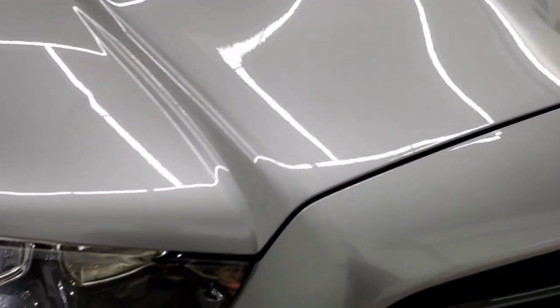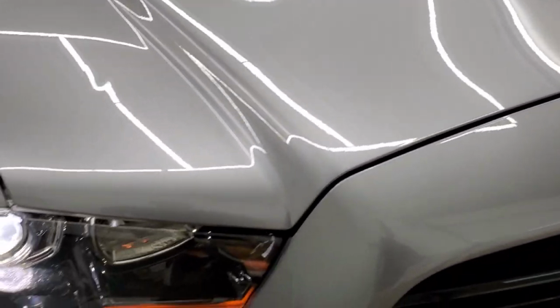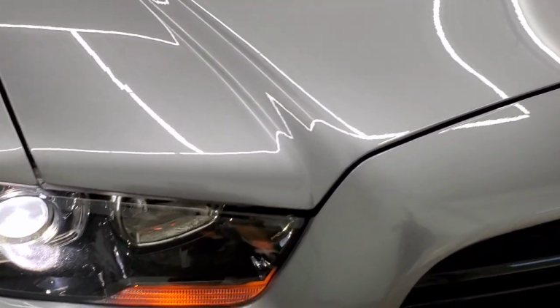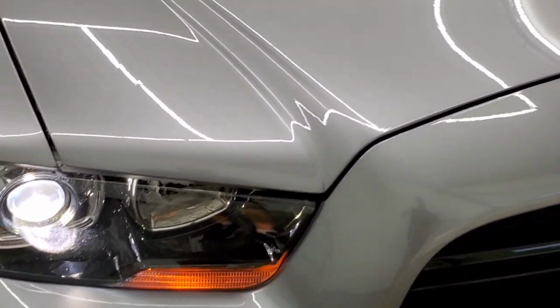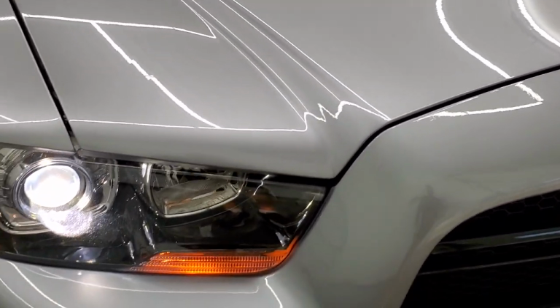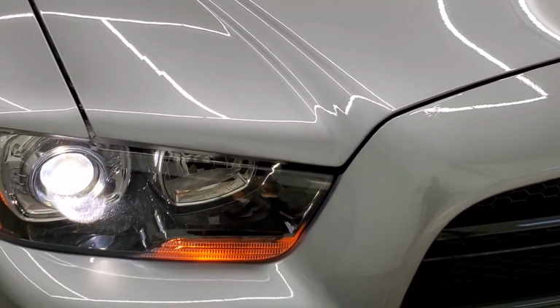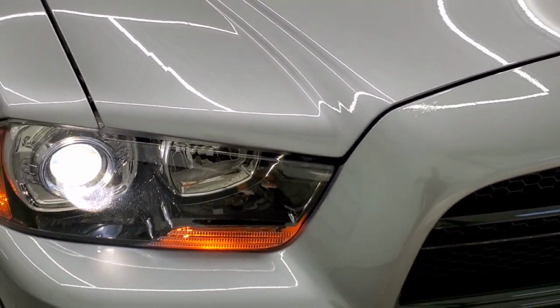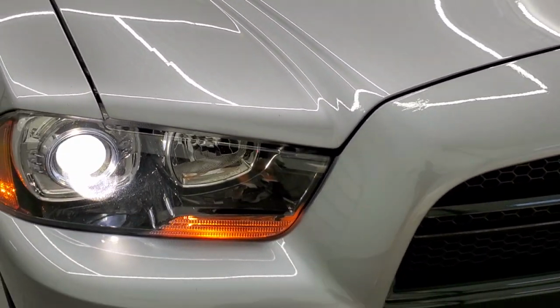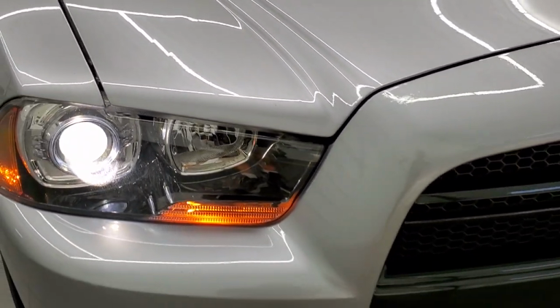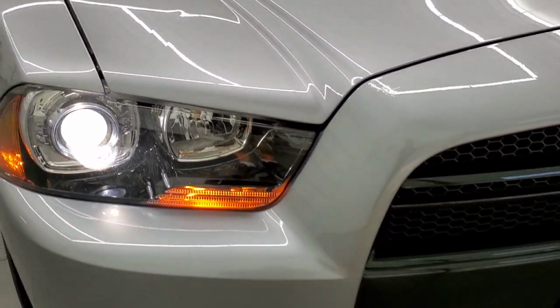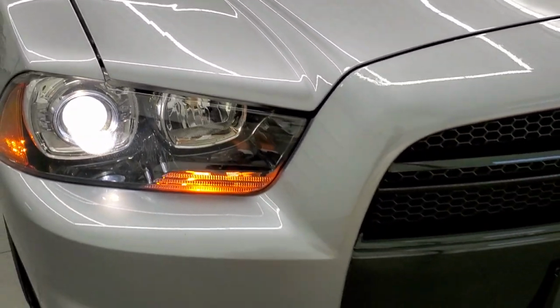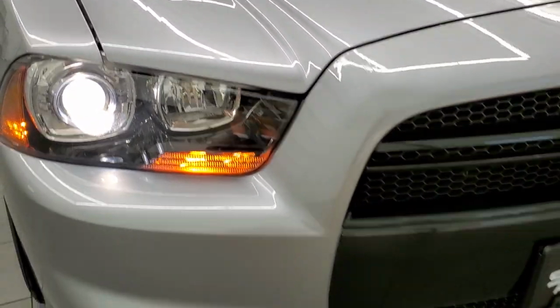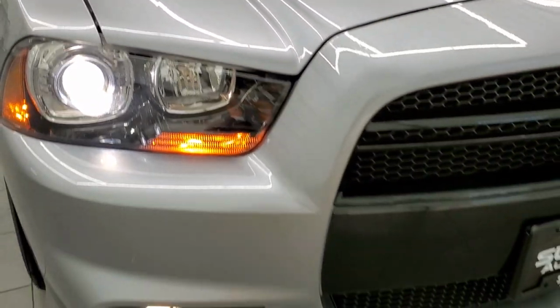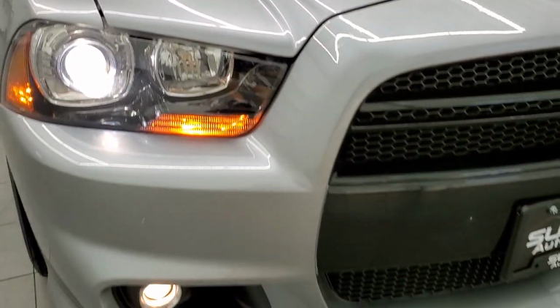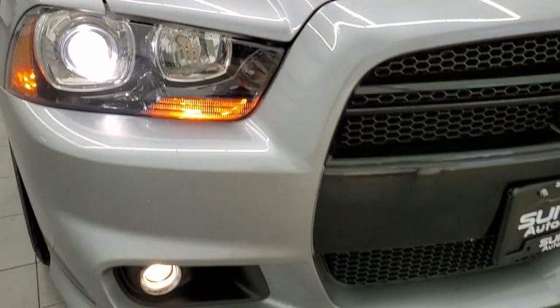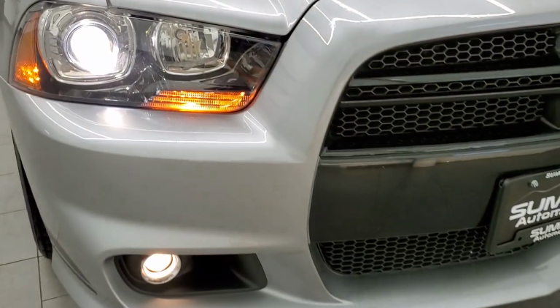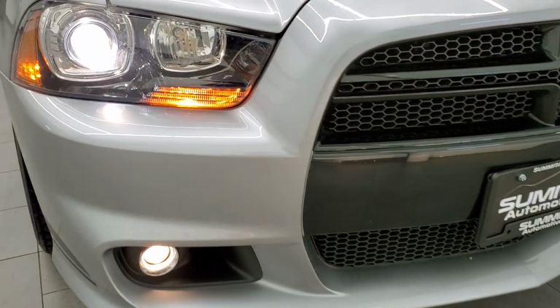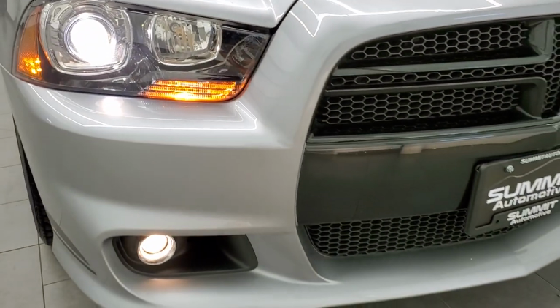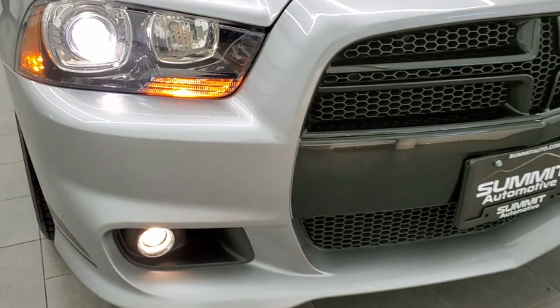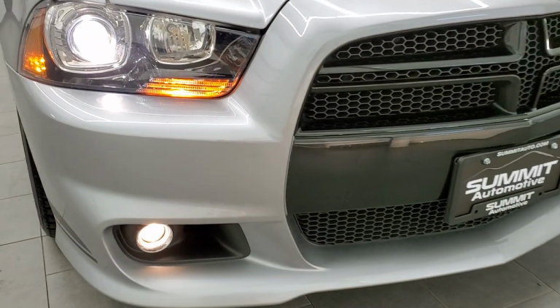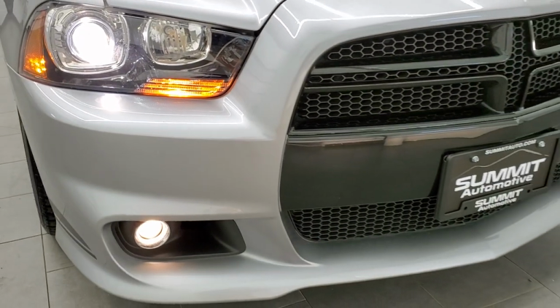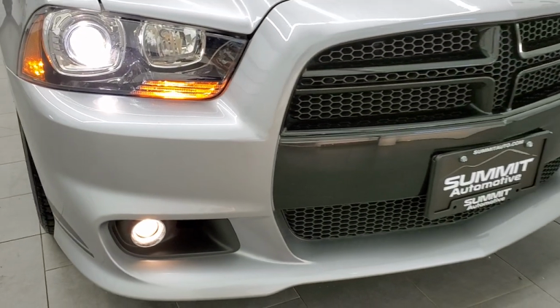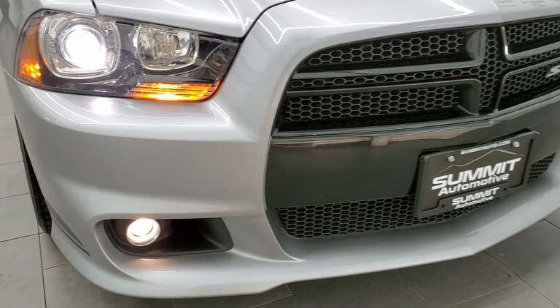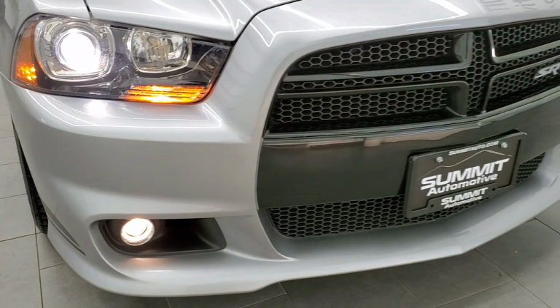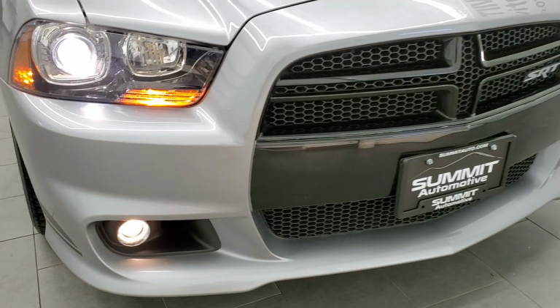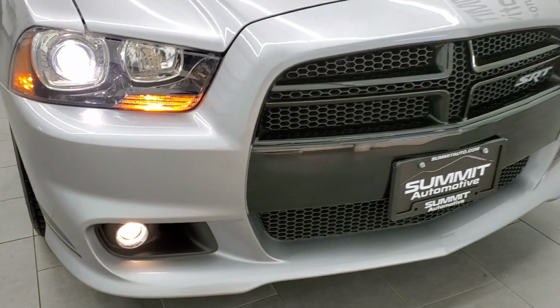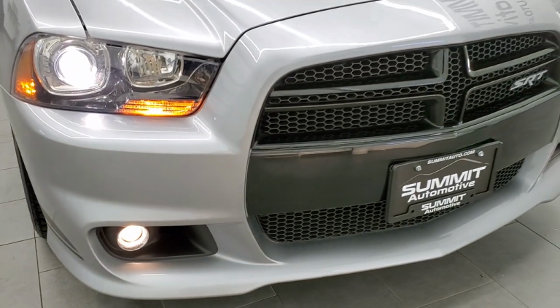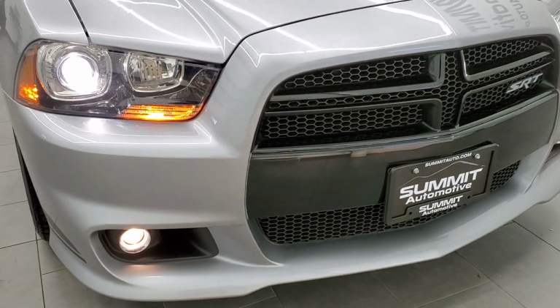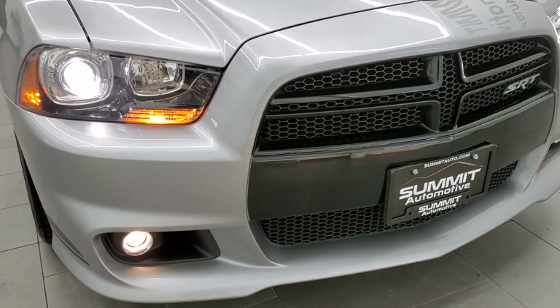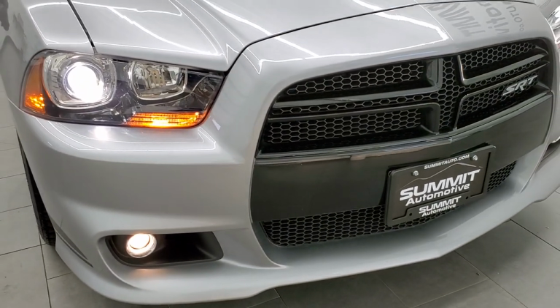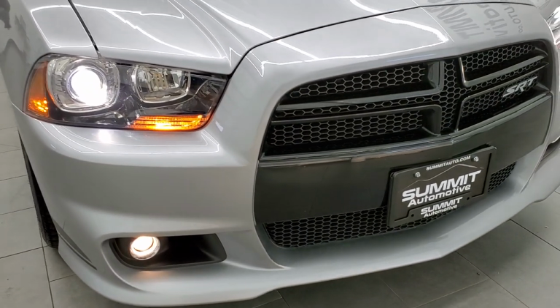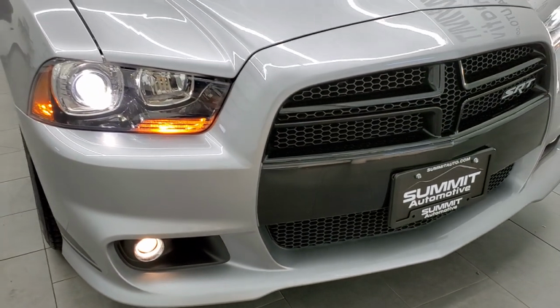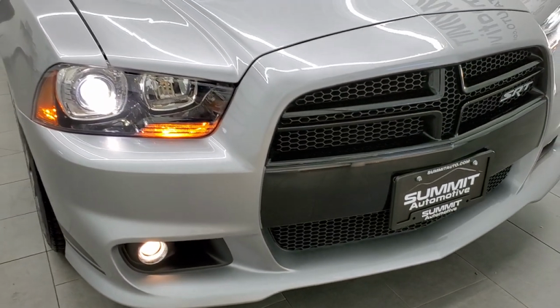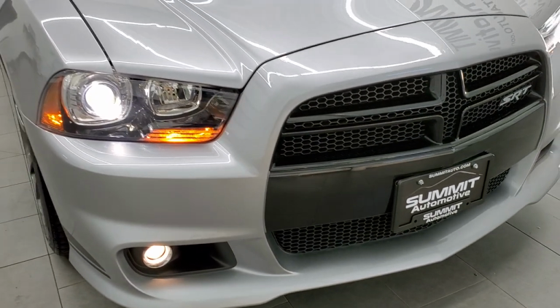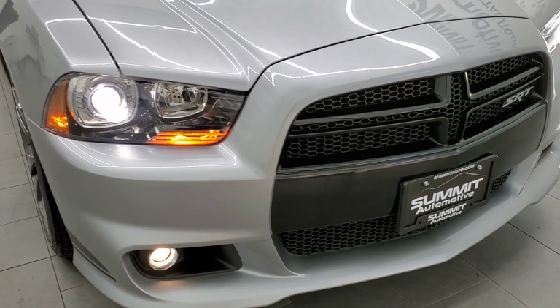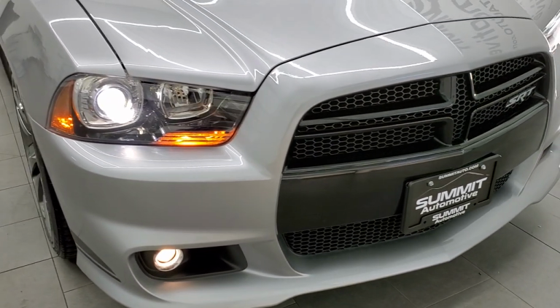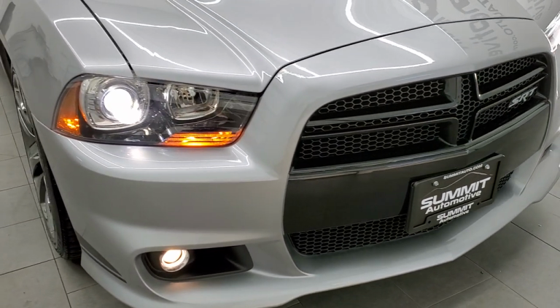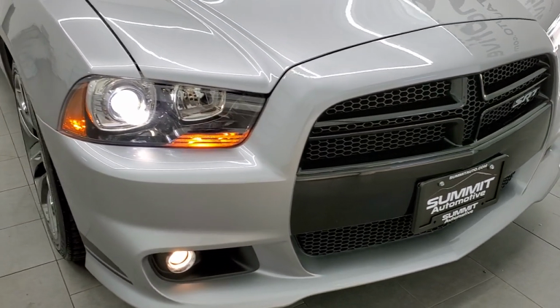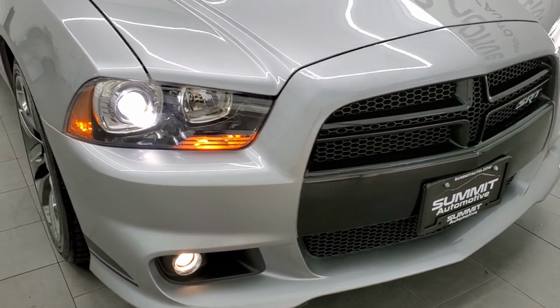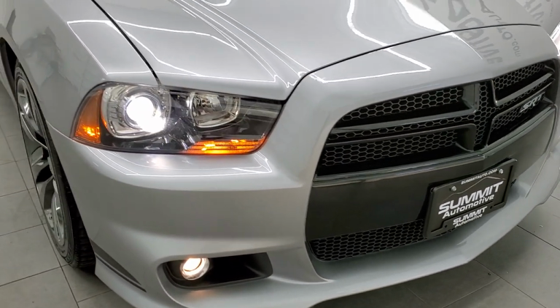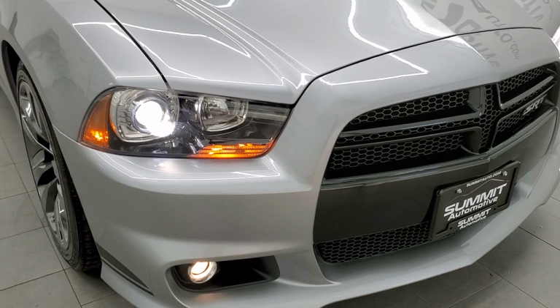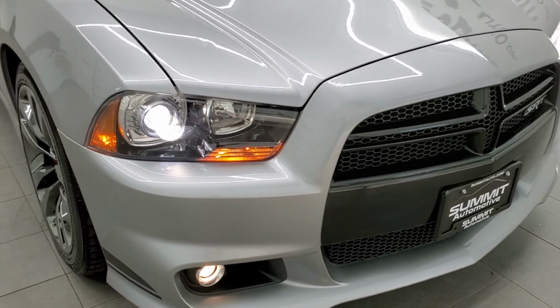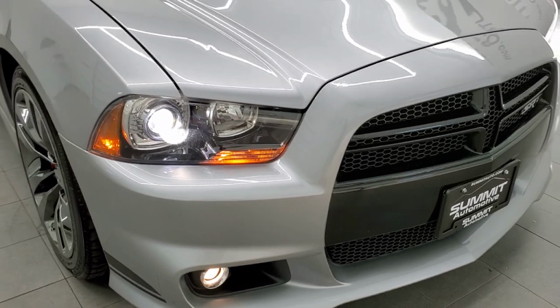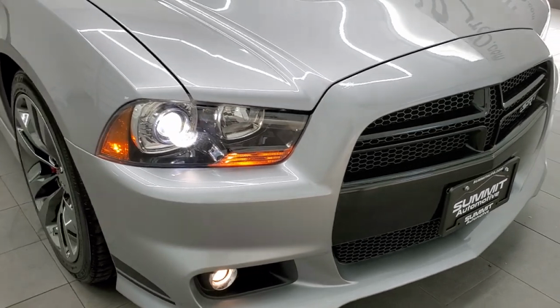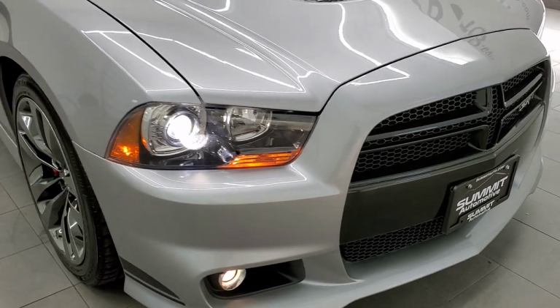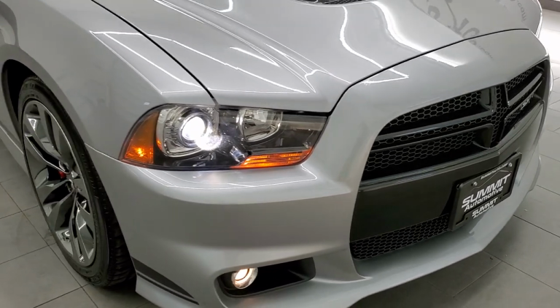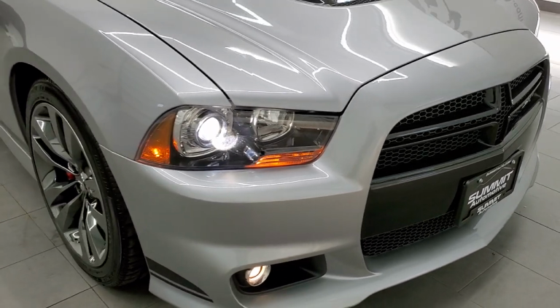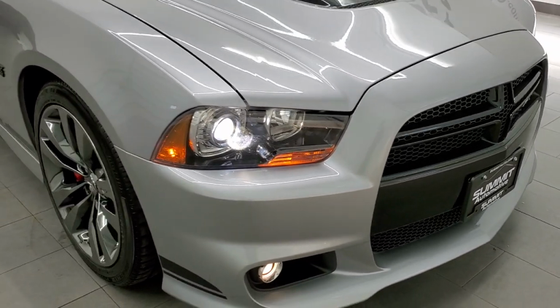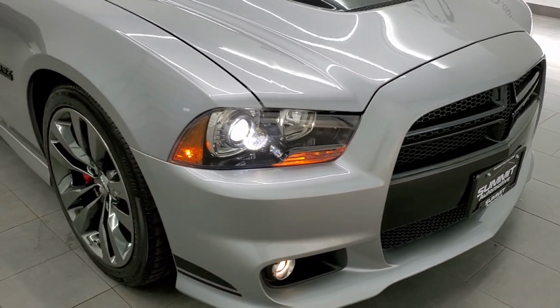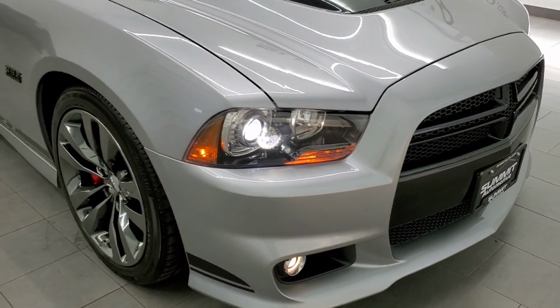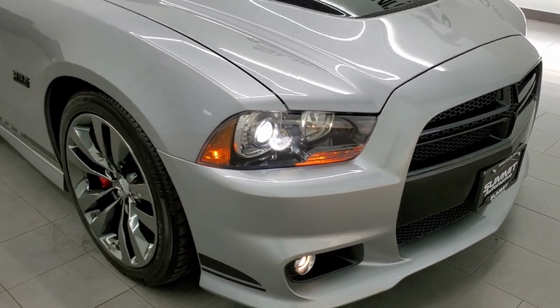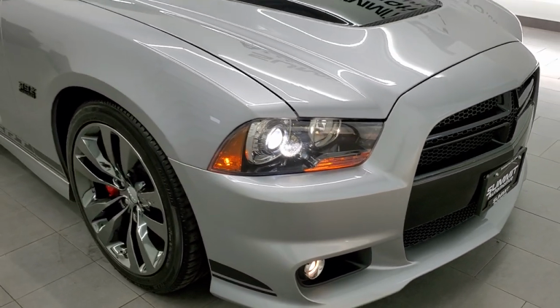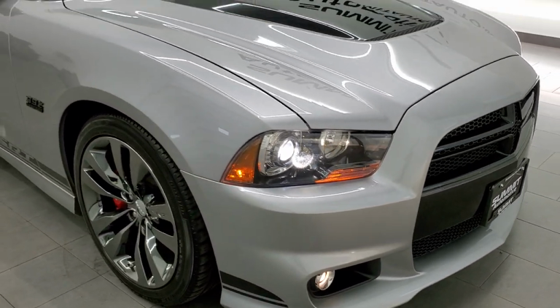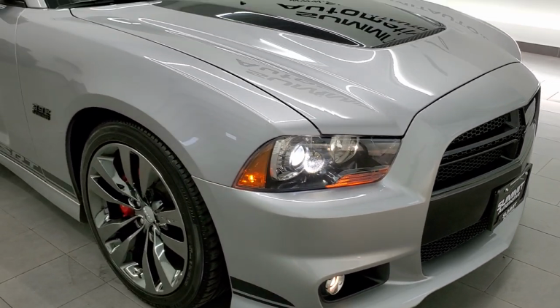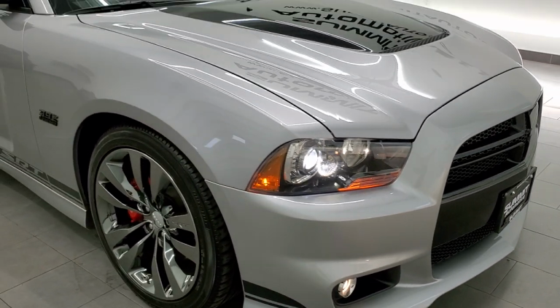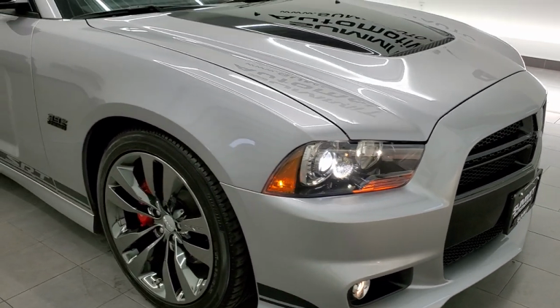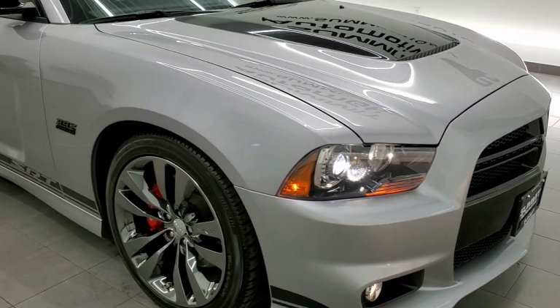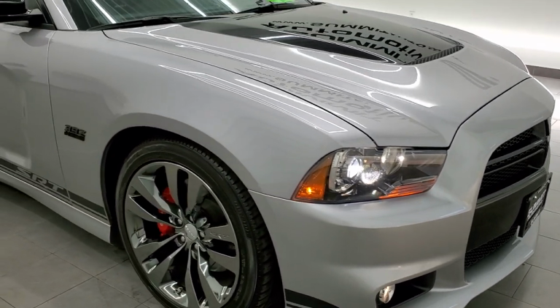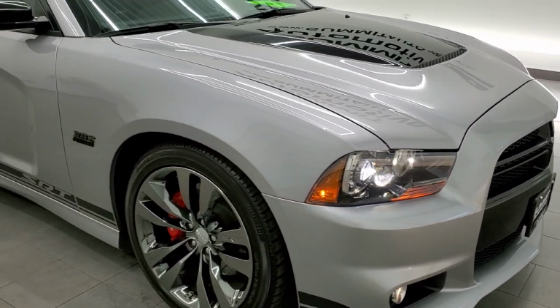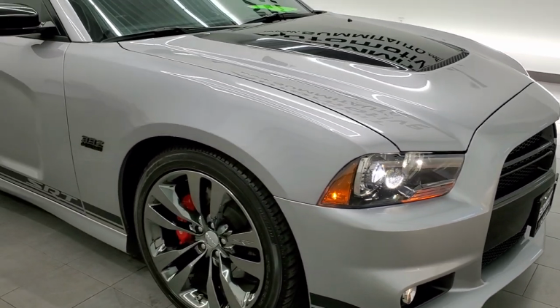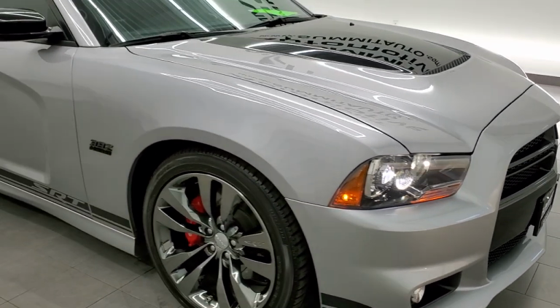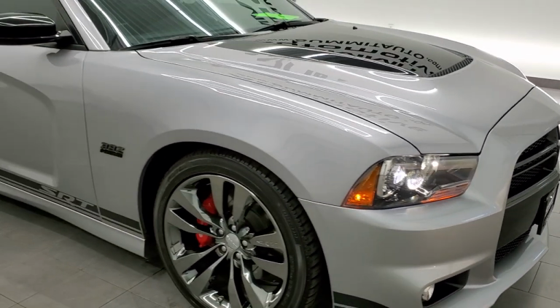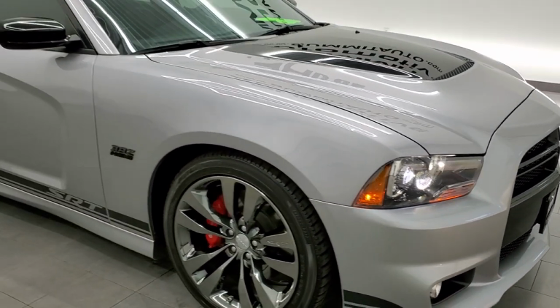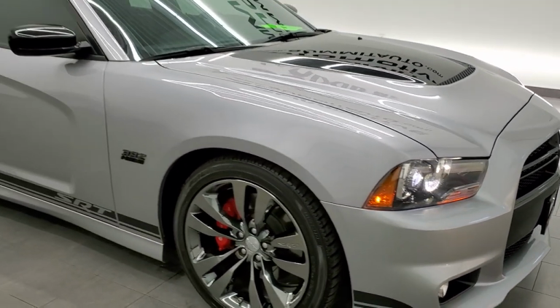There are those HID headlamps, projector lamp, and fog lamps. I would highly recommend this car from a quality and condition standpoint.